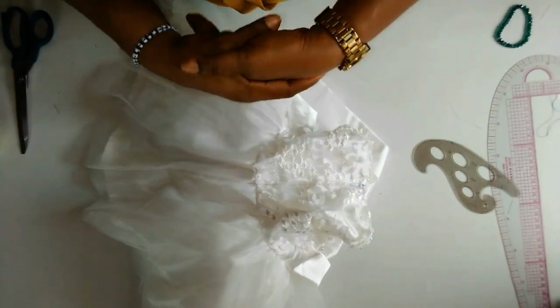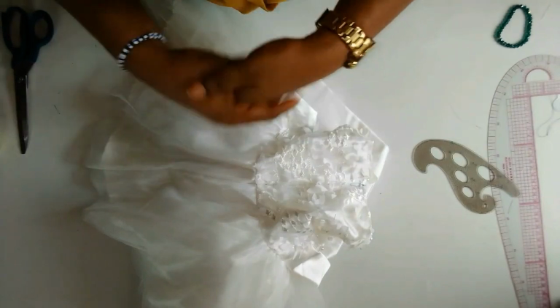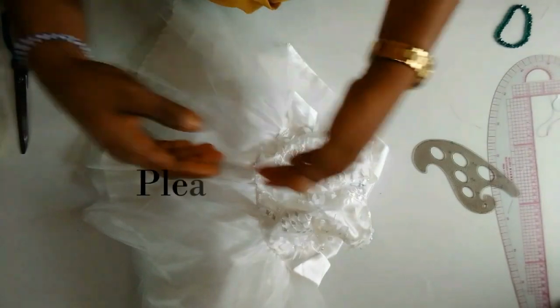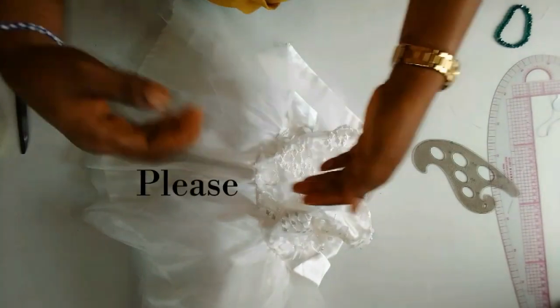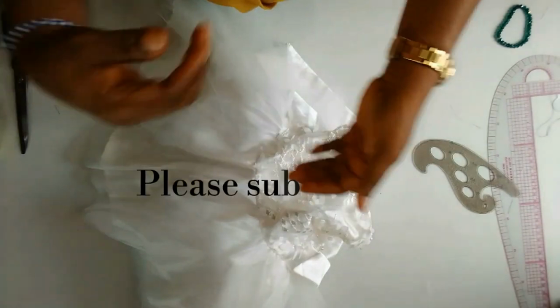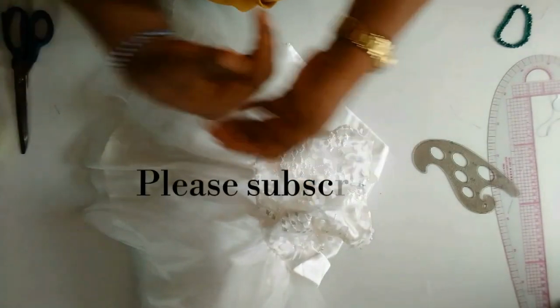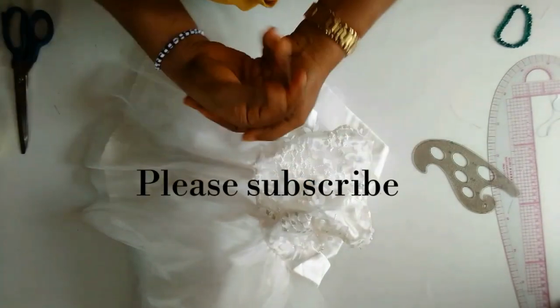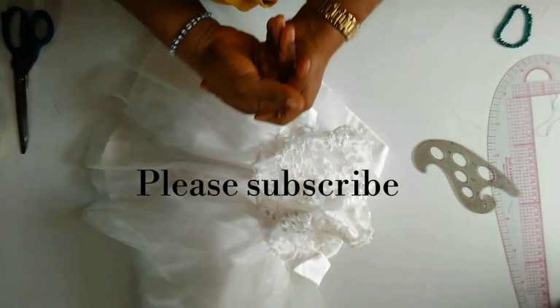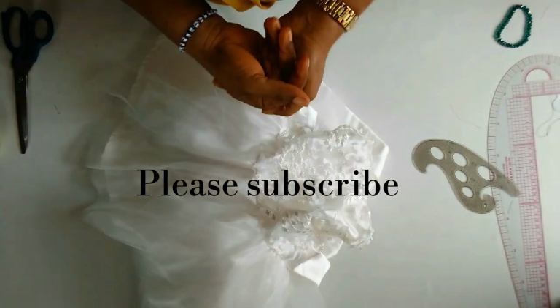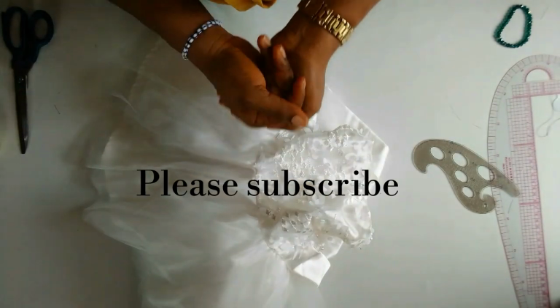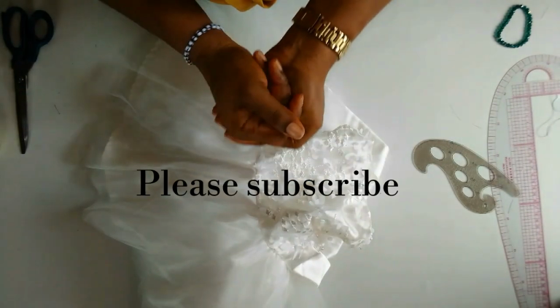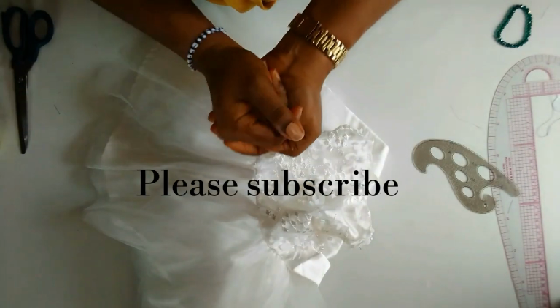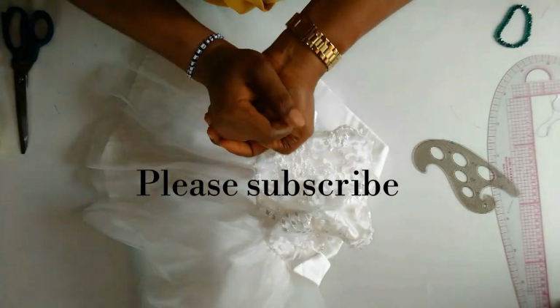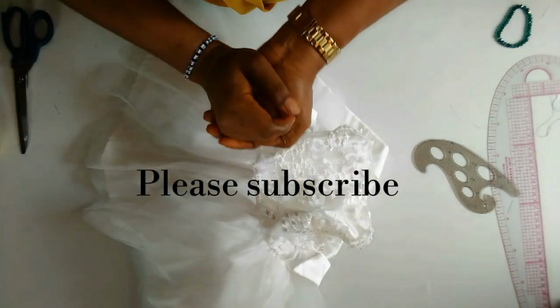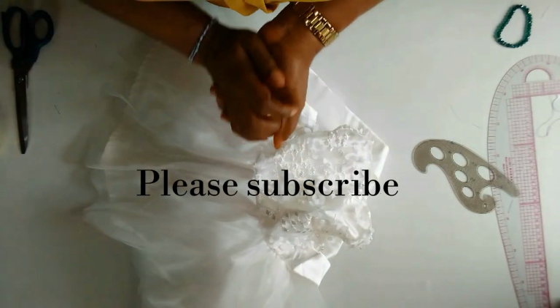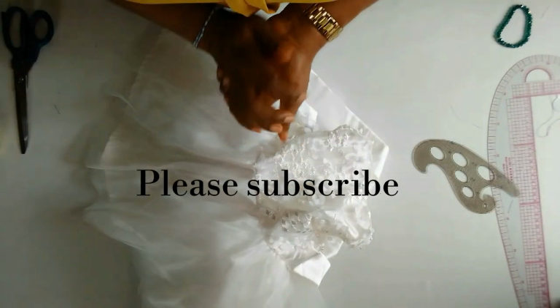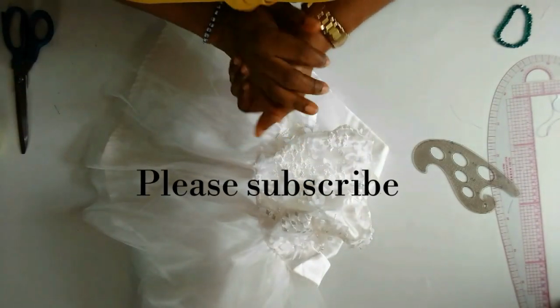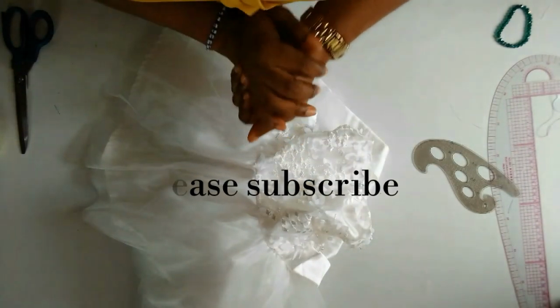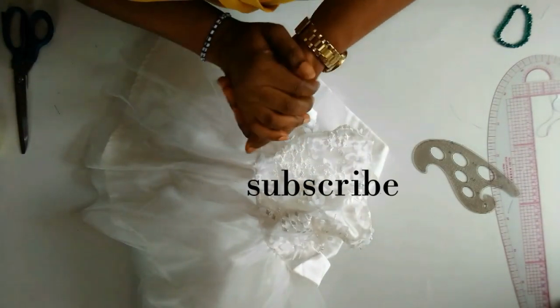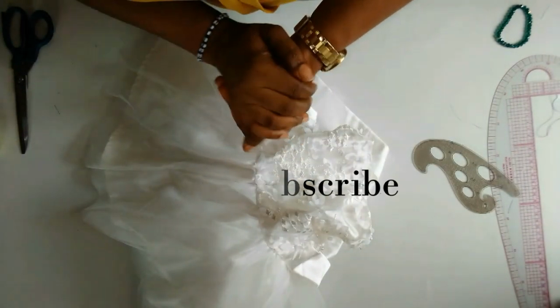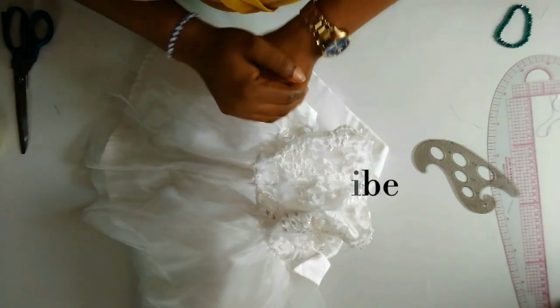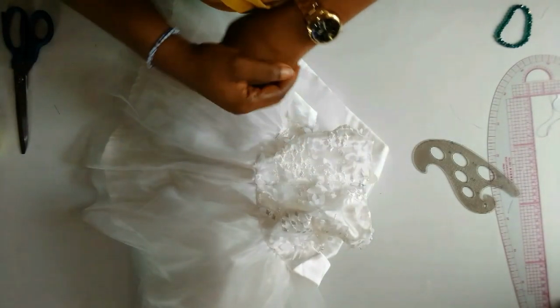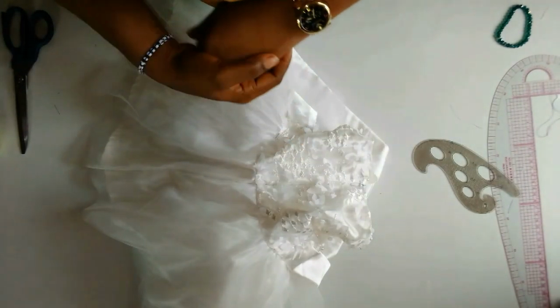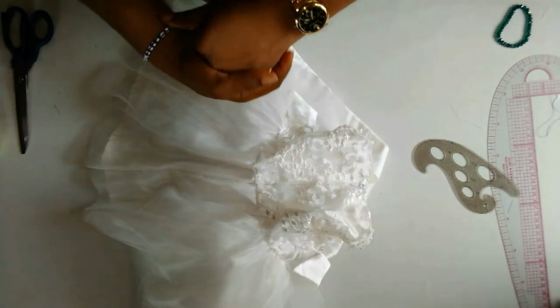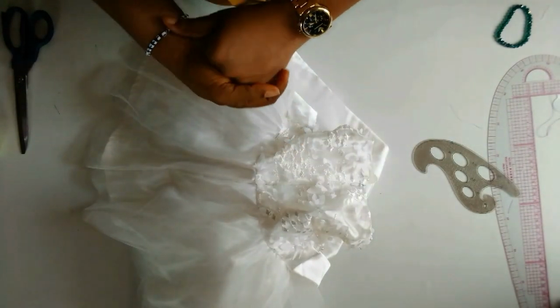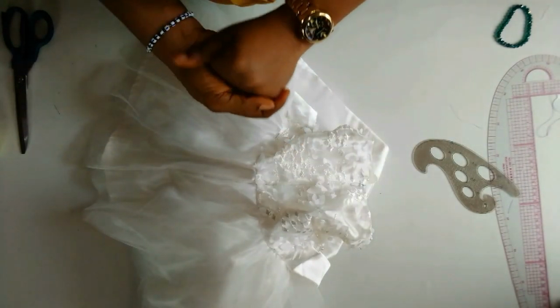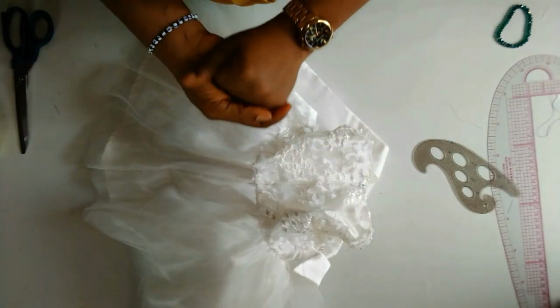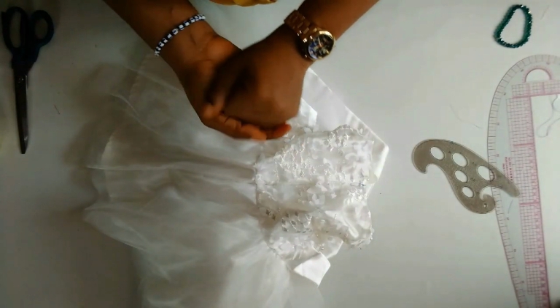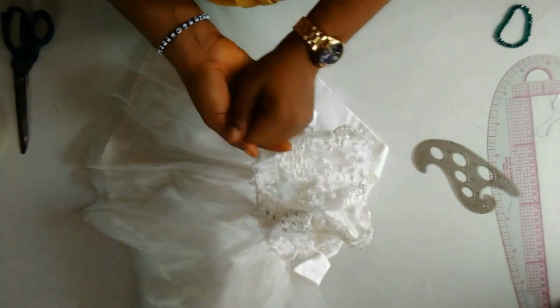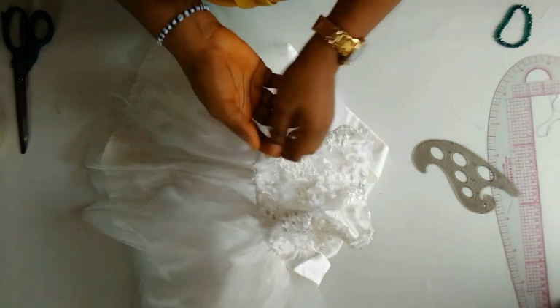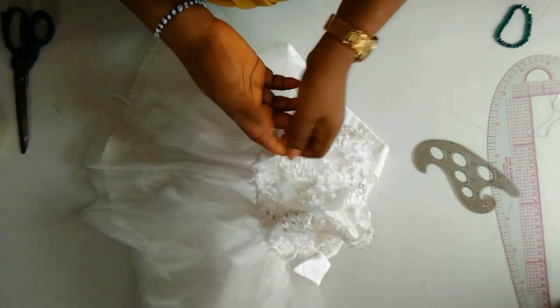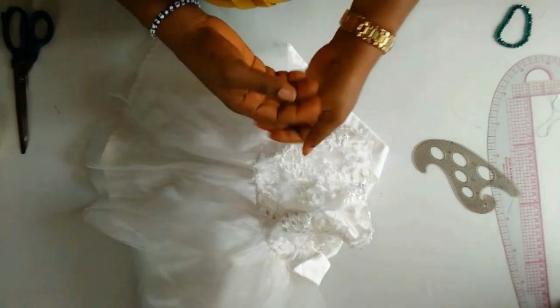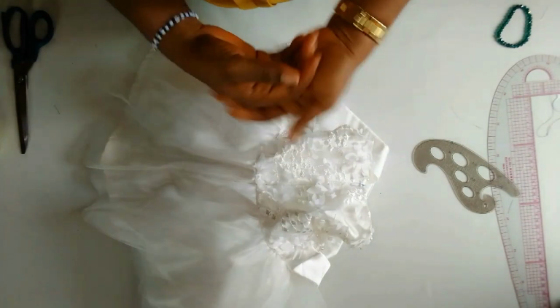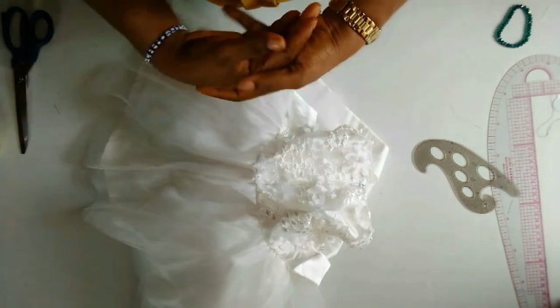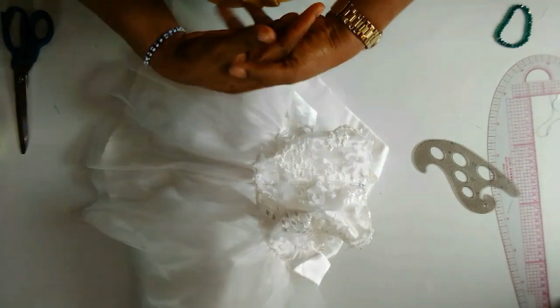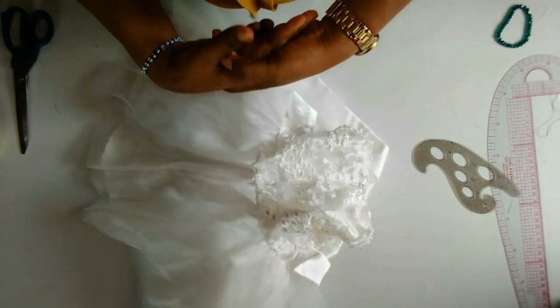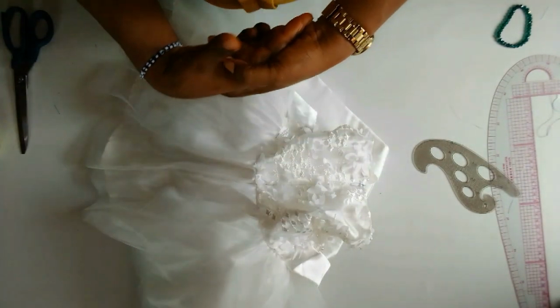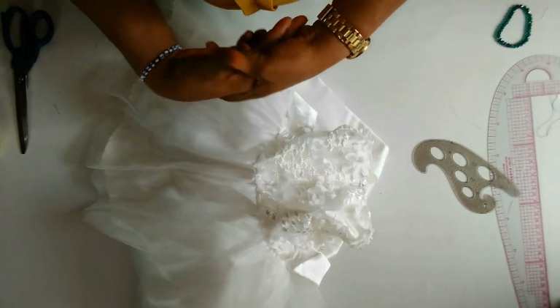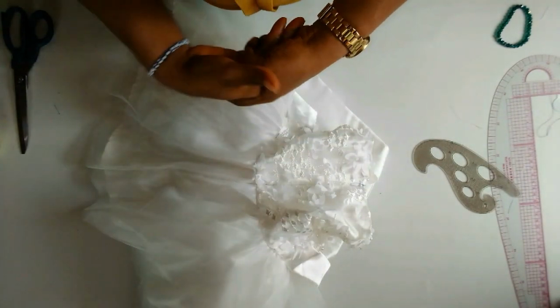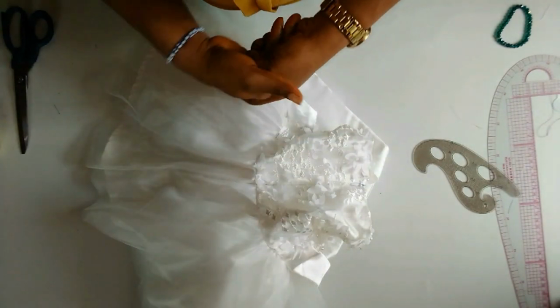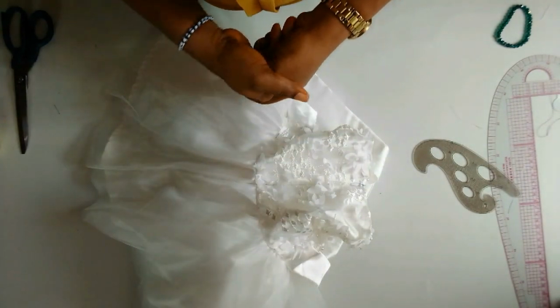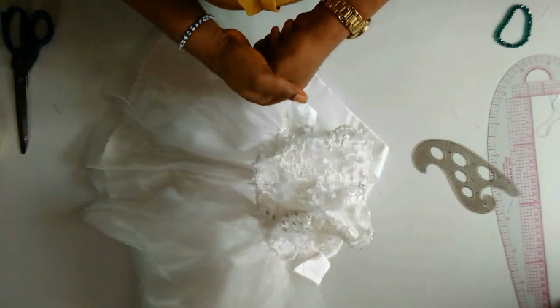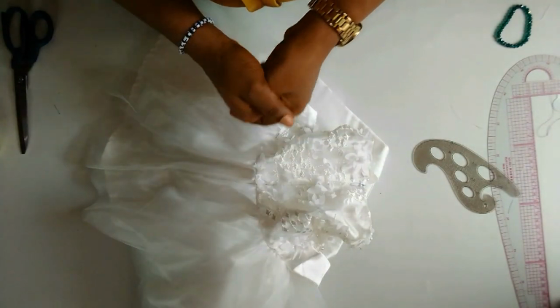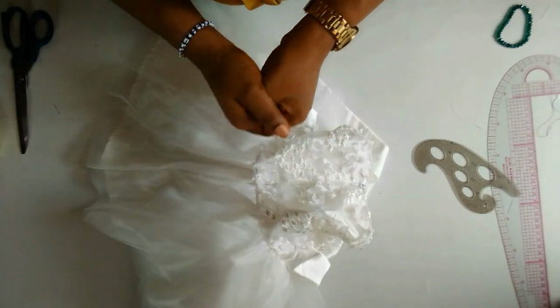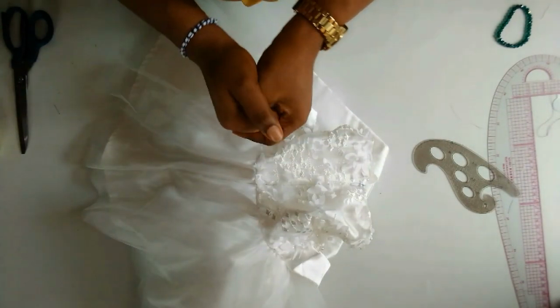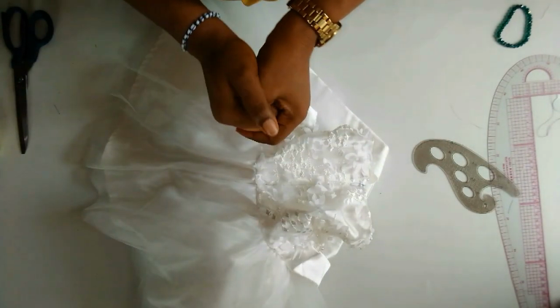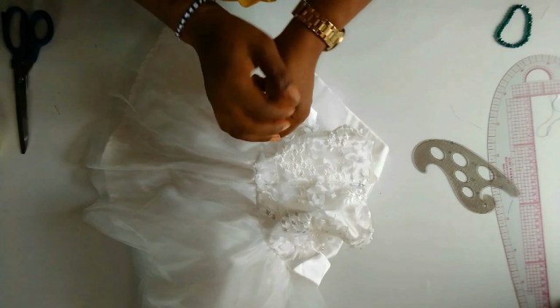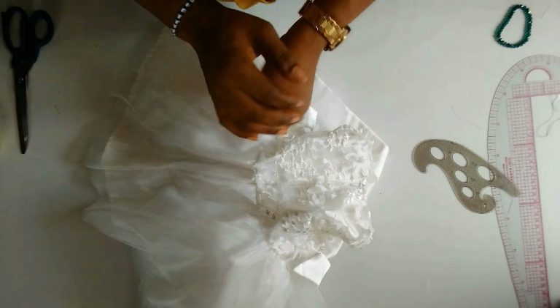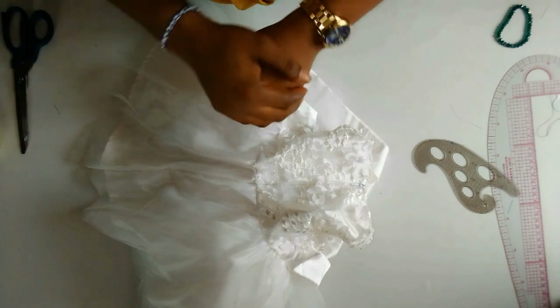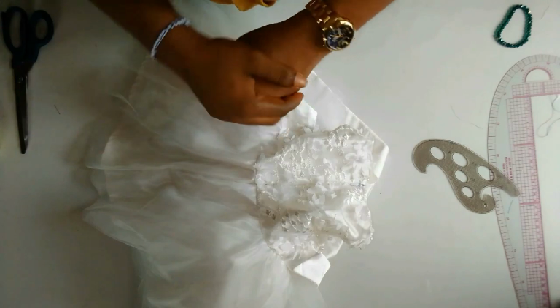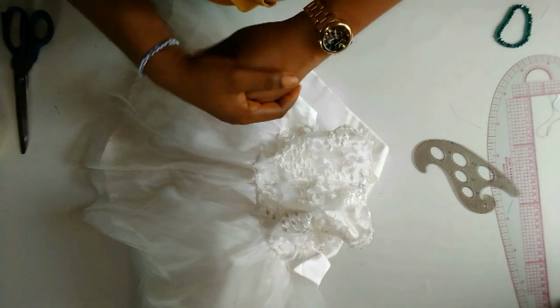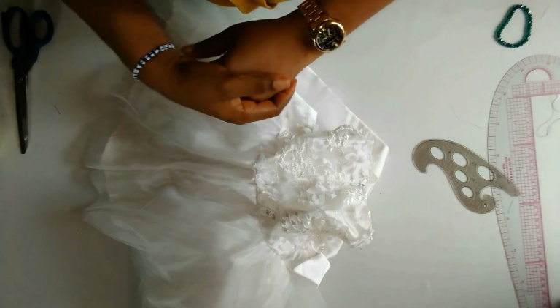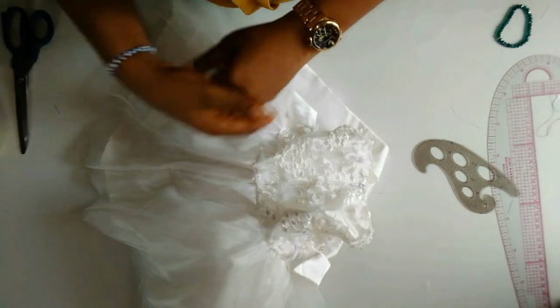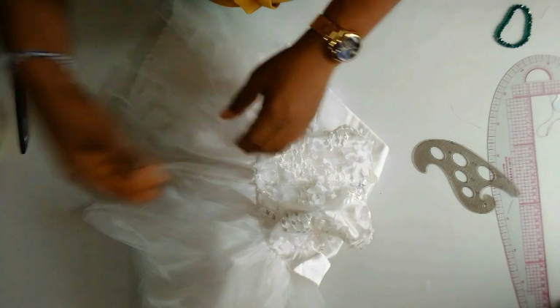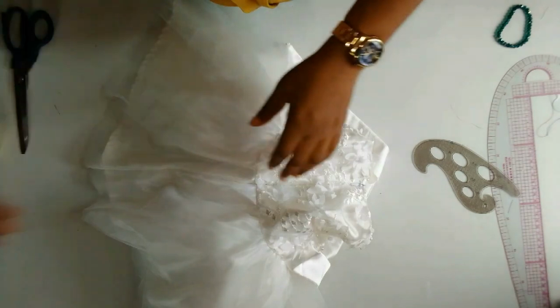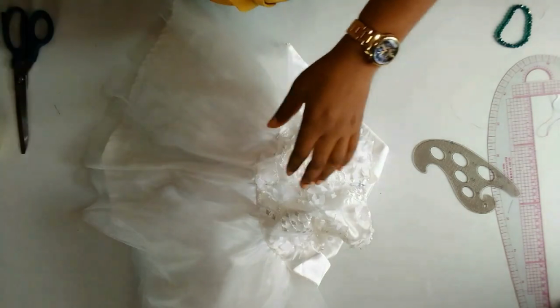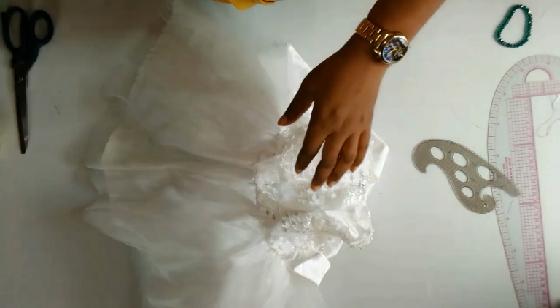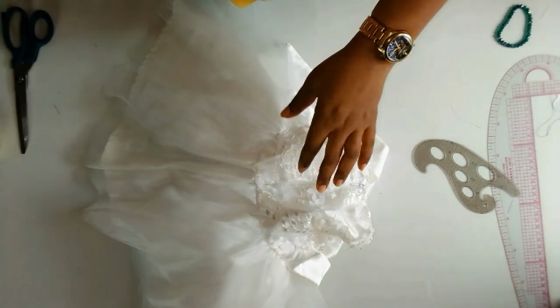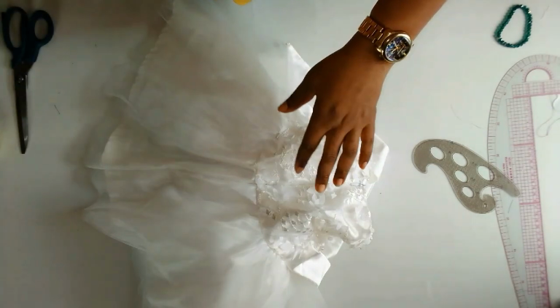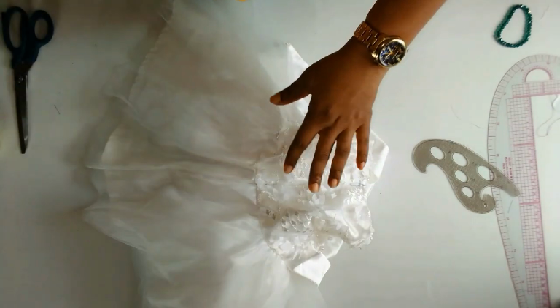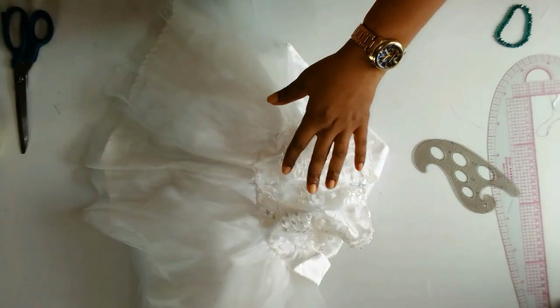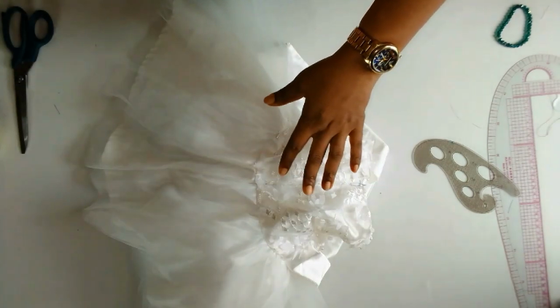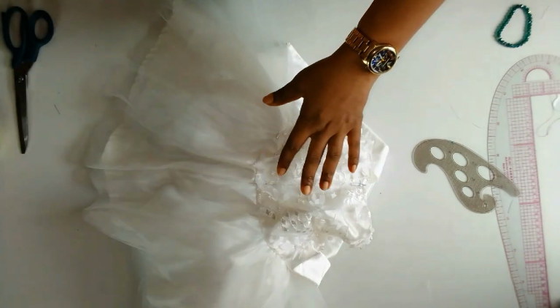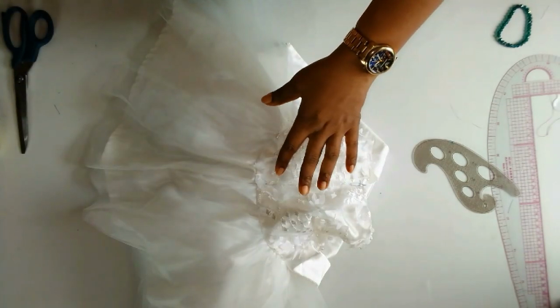That is it for today. Please do subscribe and turn on the notification bell. I'll see you on the next one.